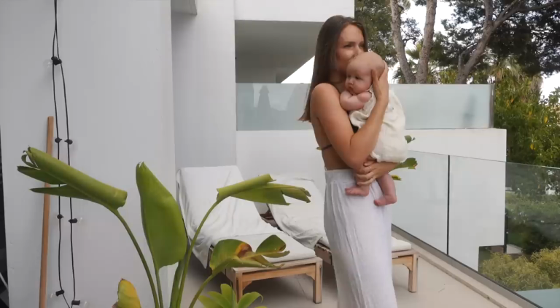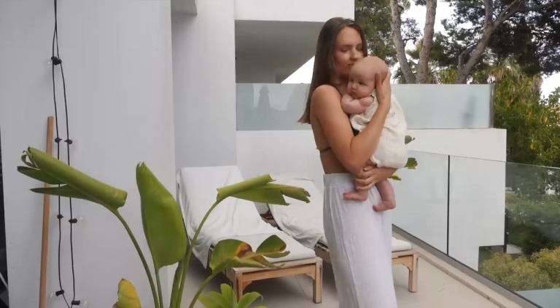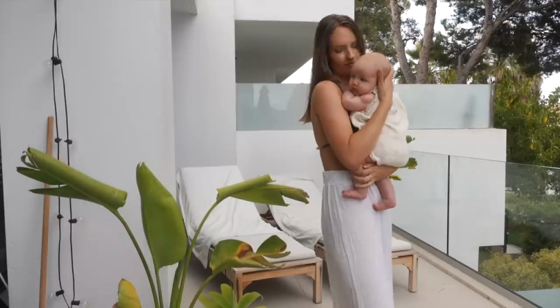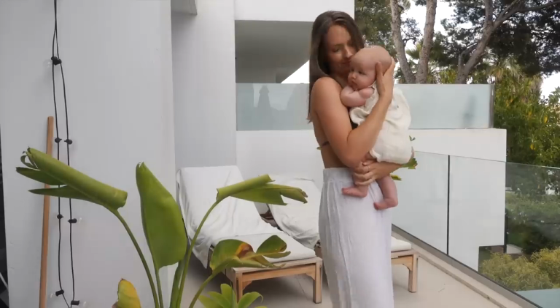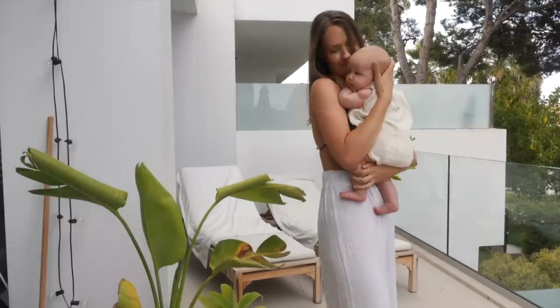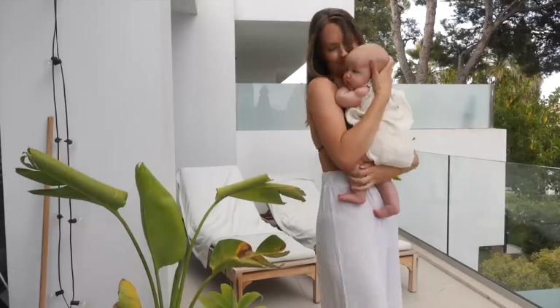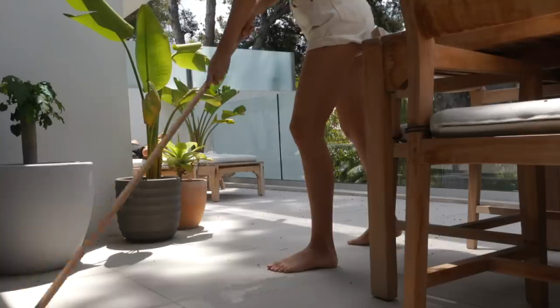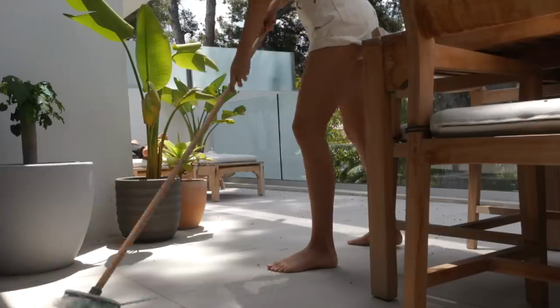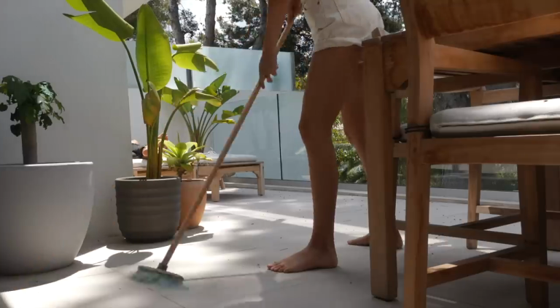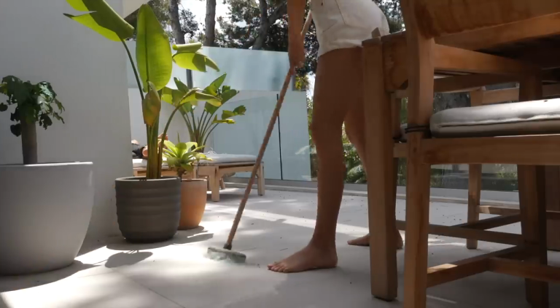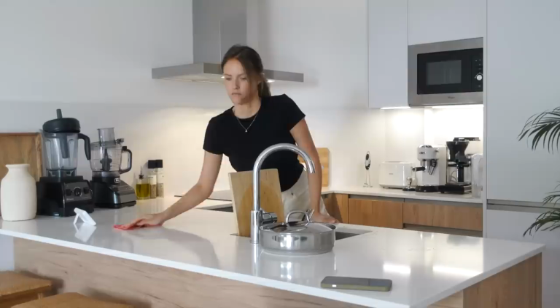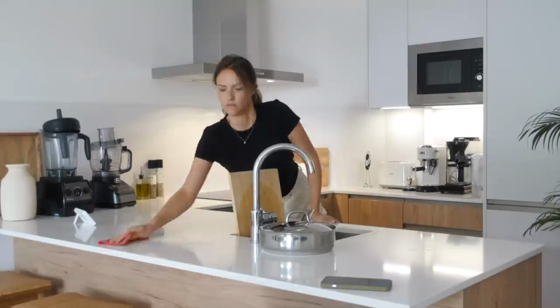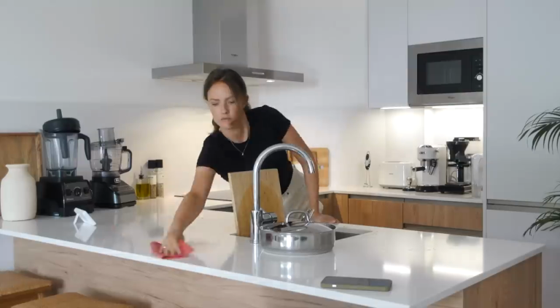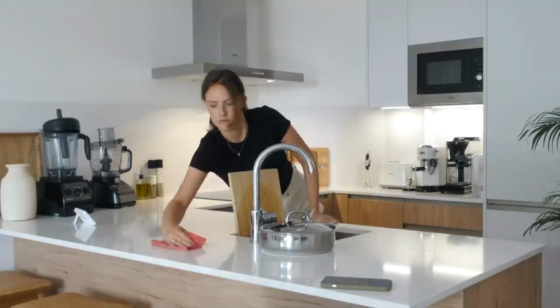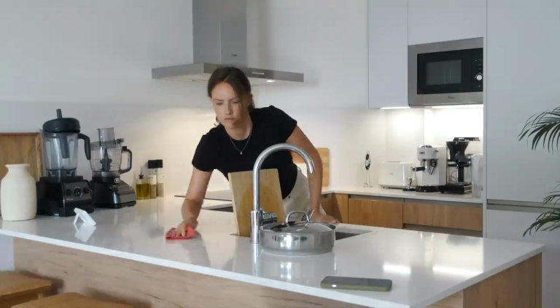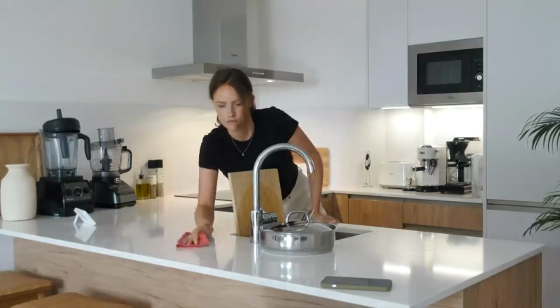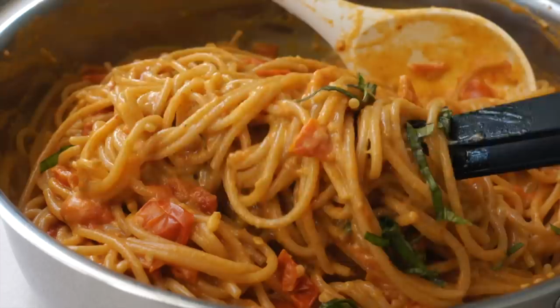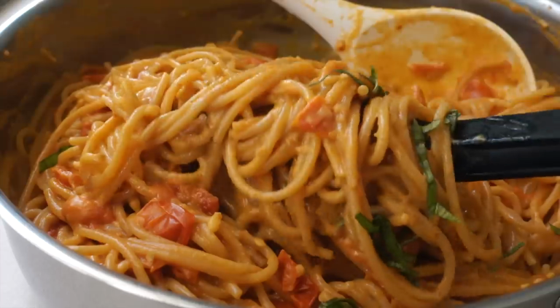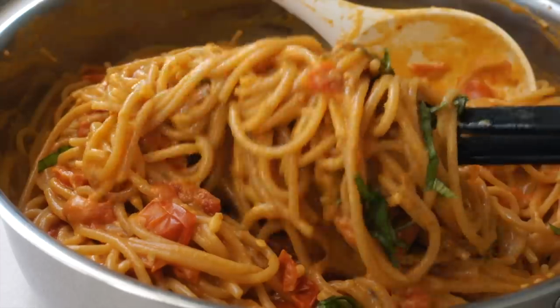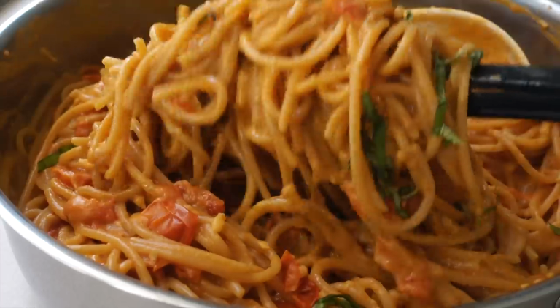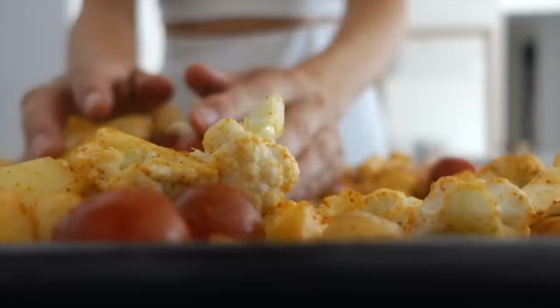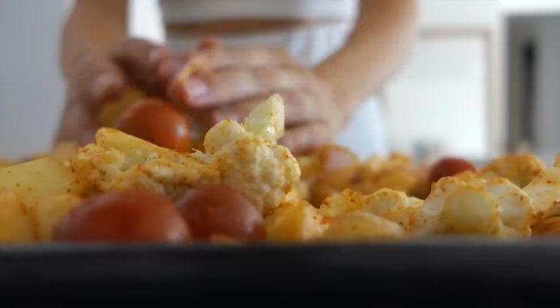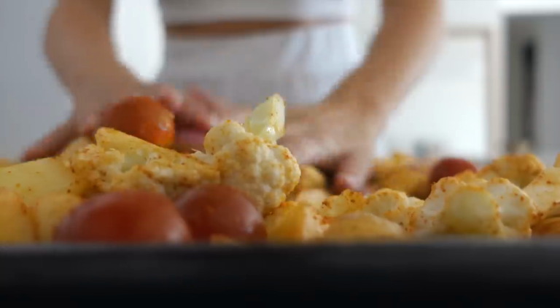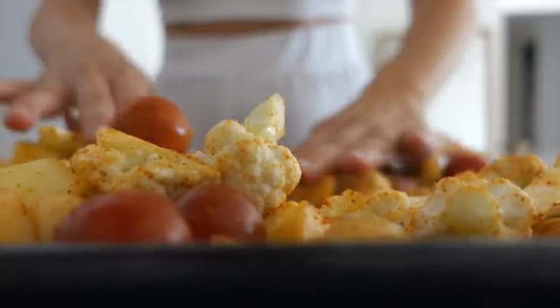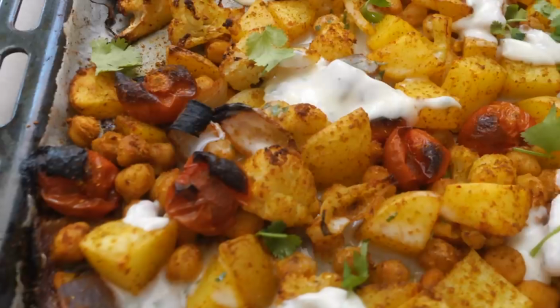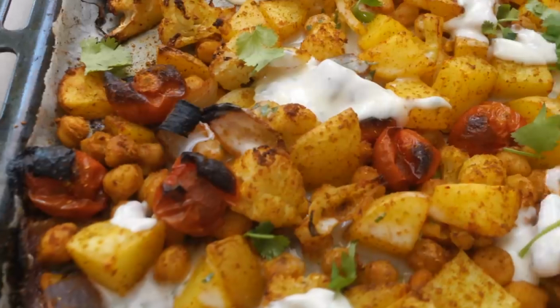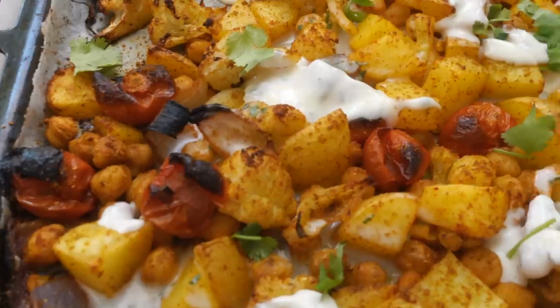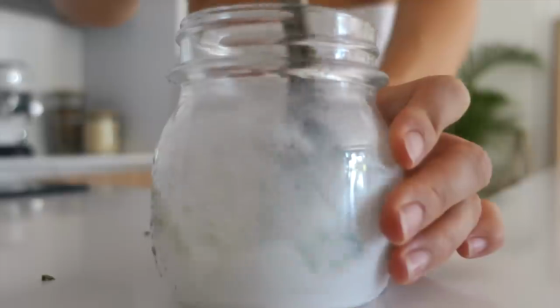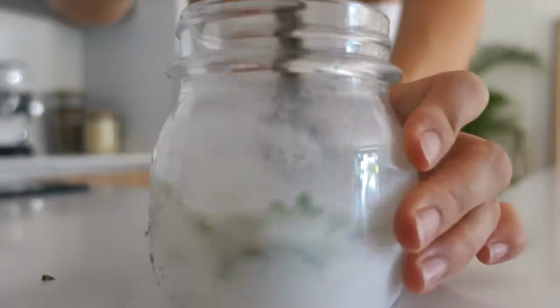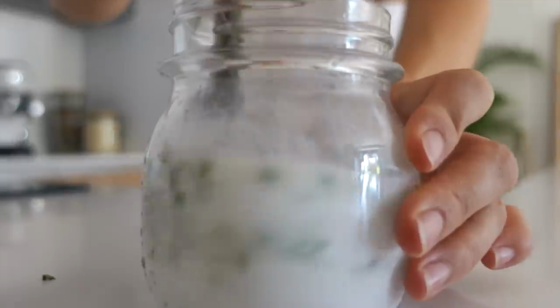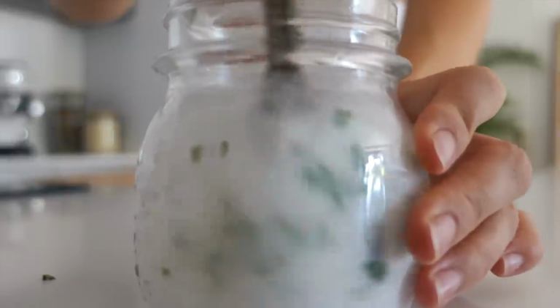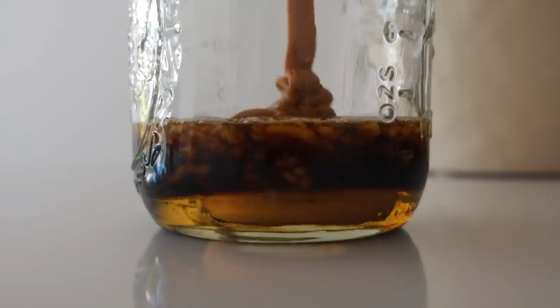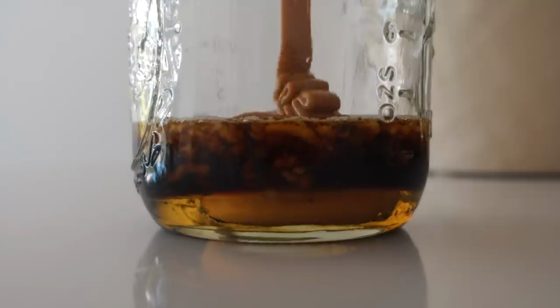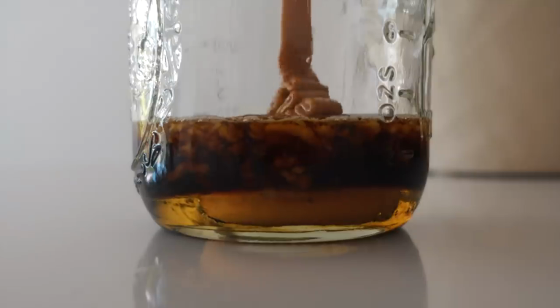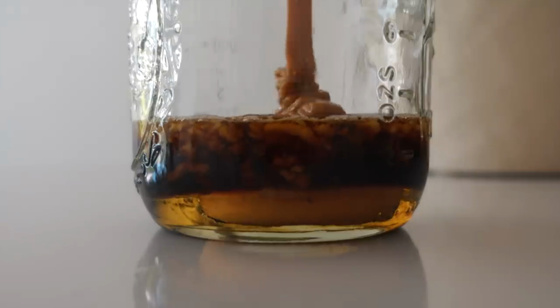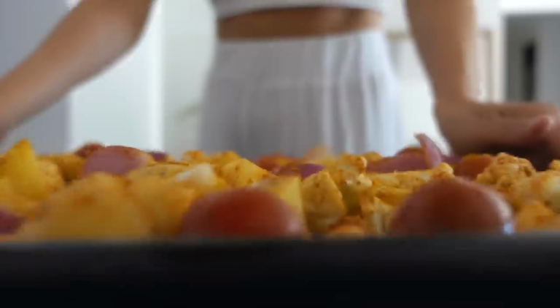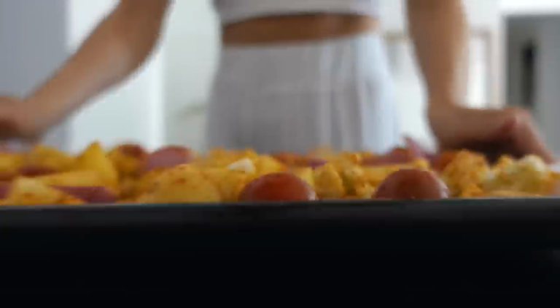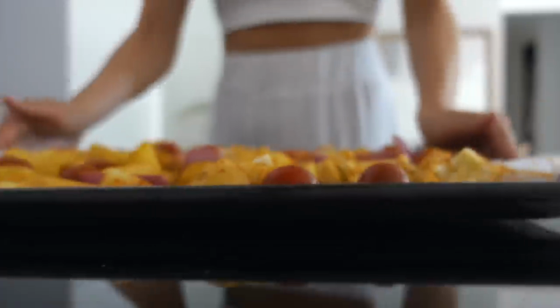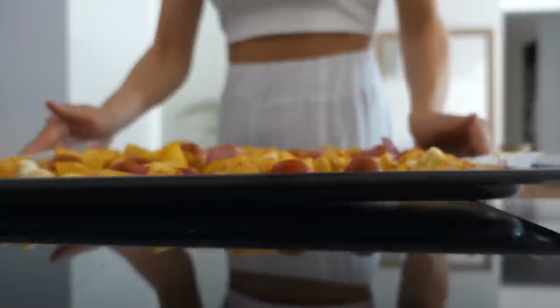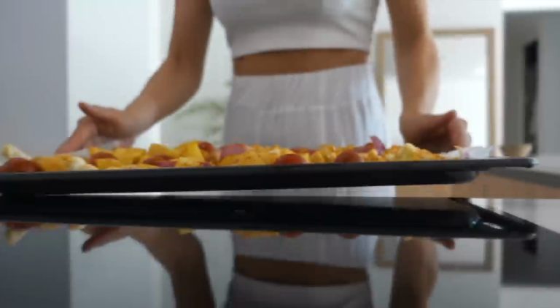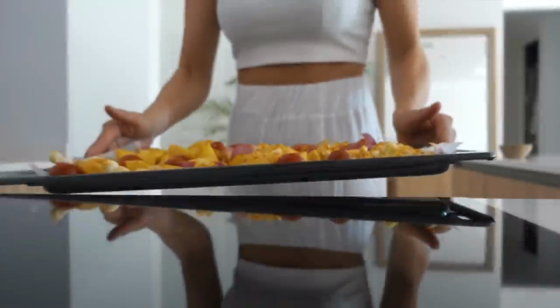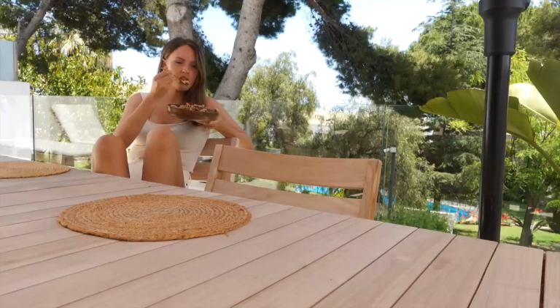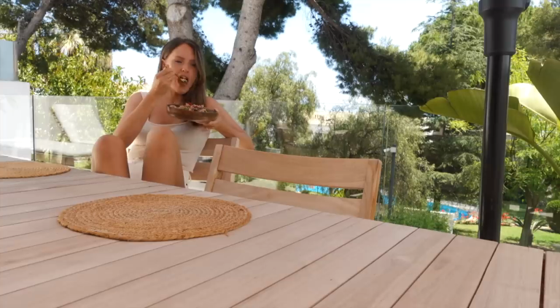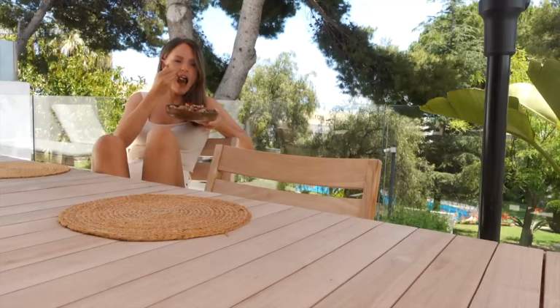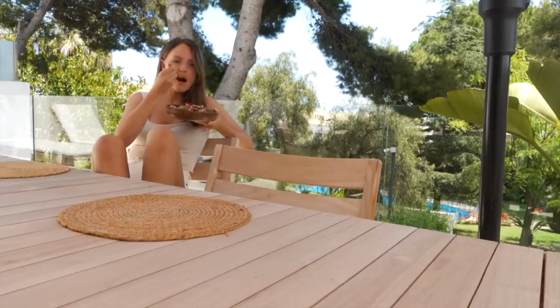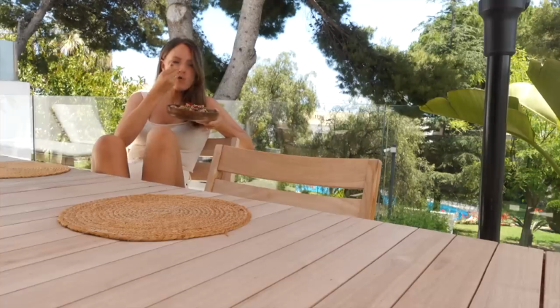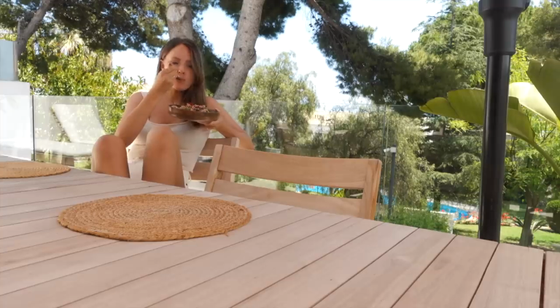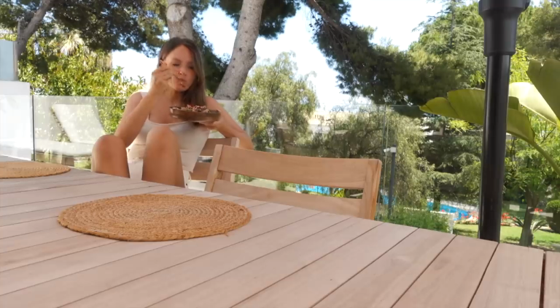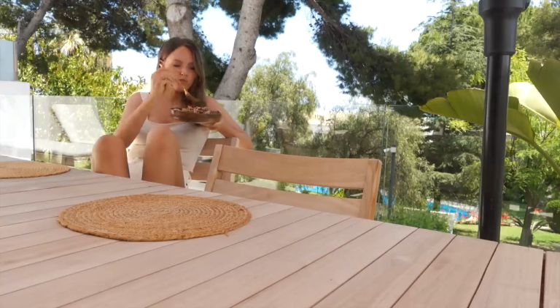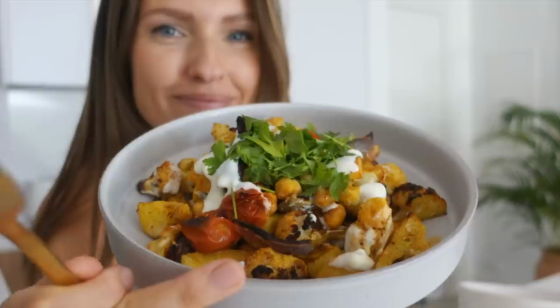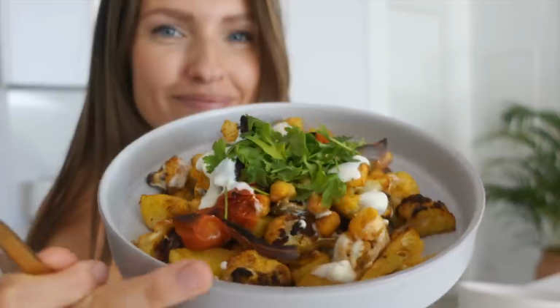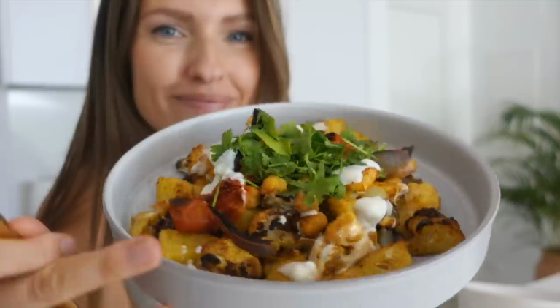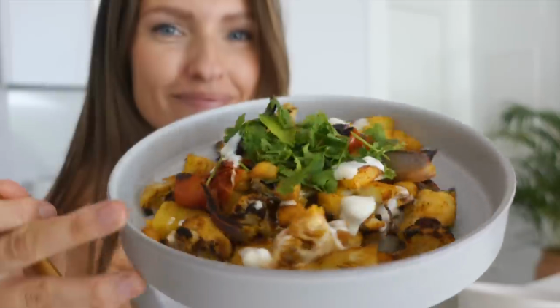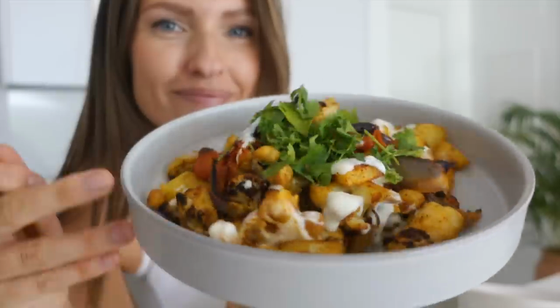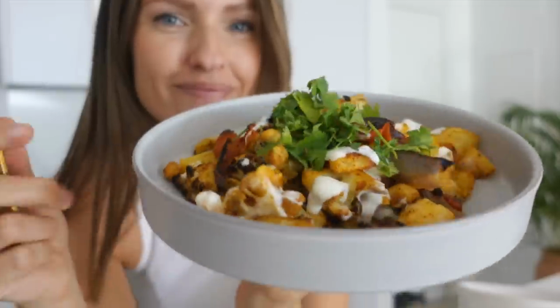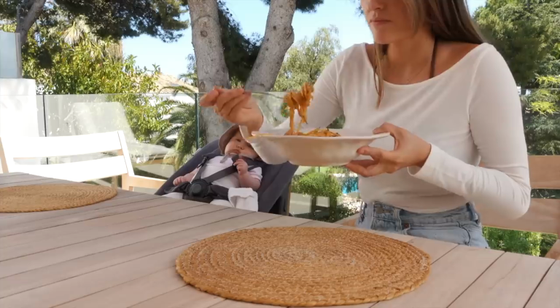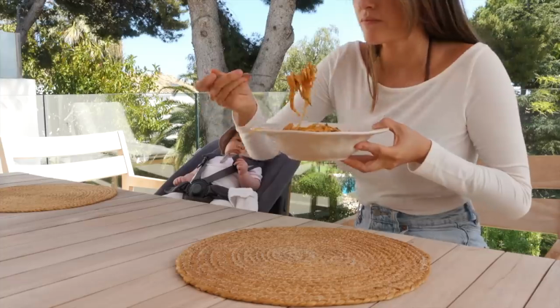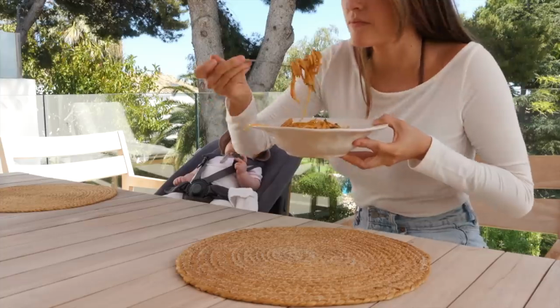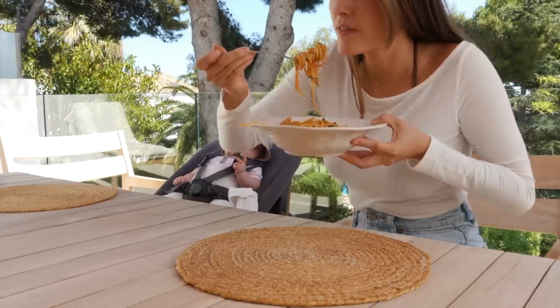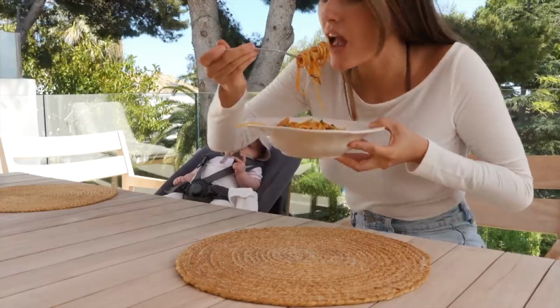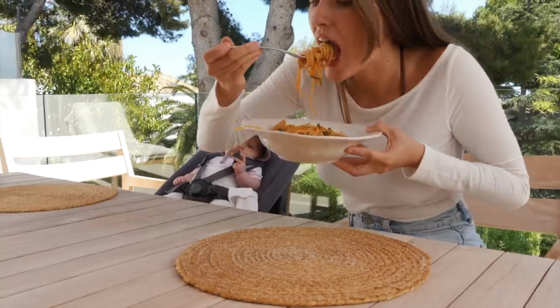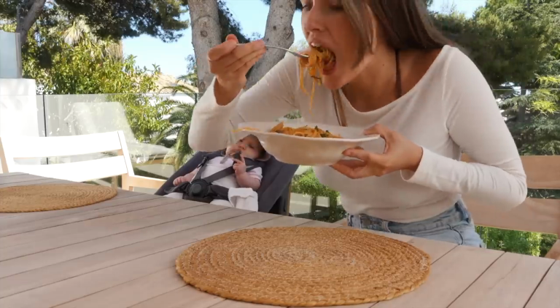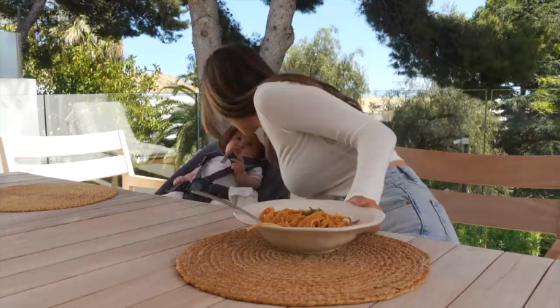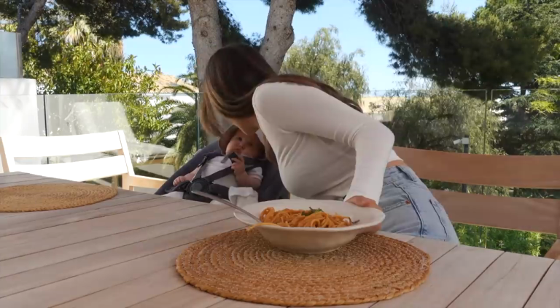When I'm busy I tend to lean into my go-to meals that require minimal prep time but still fuel my body with all of the good stuff.